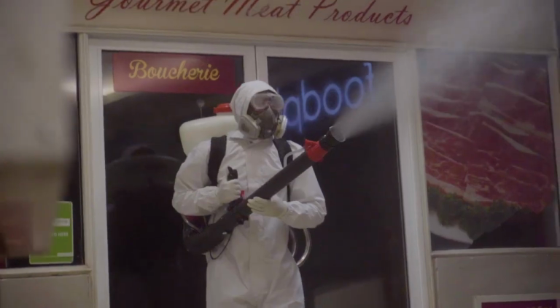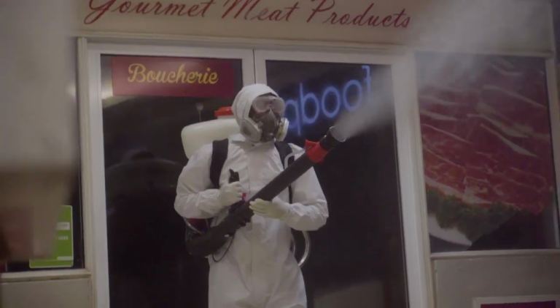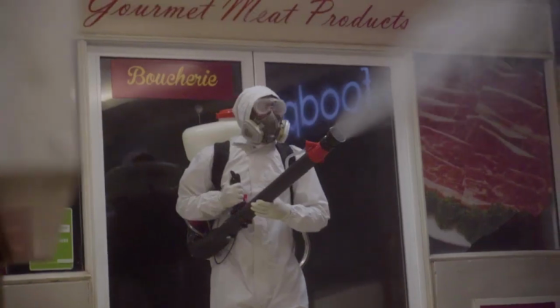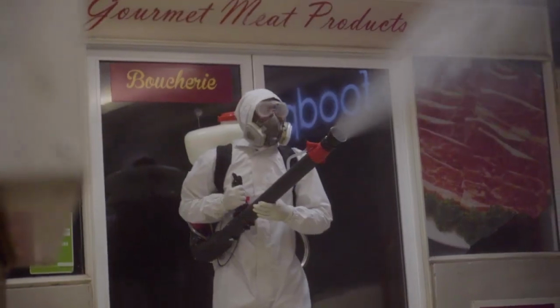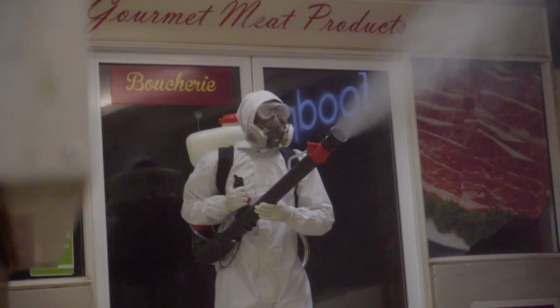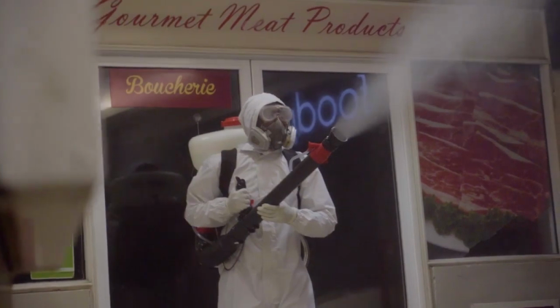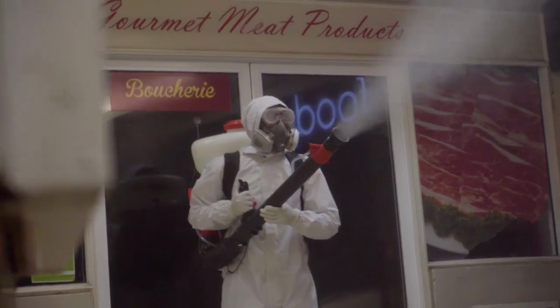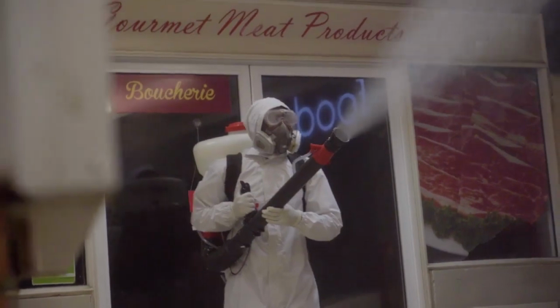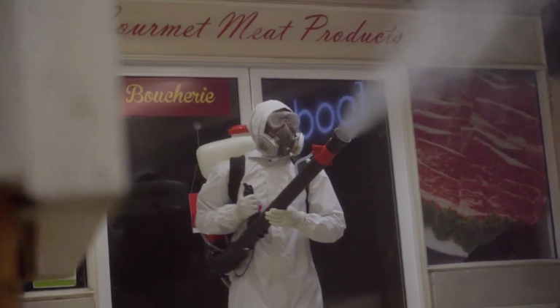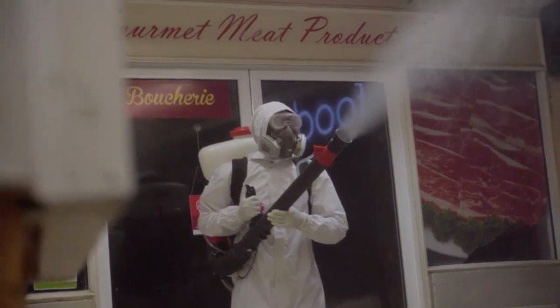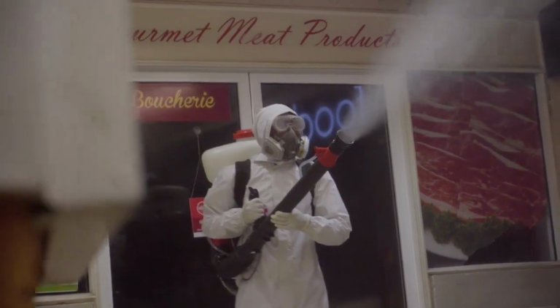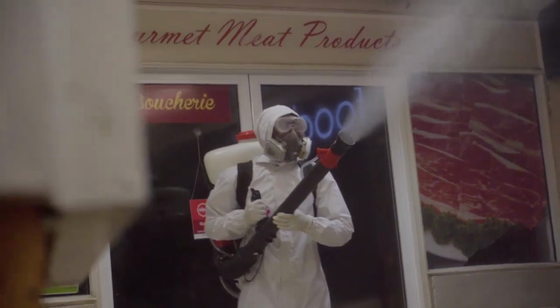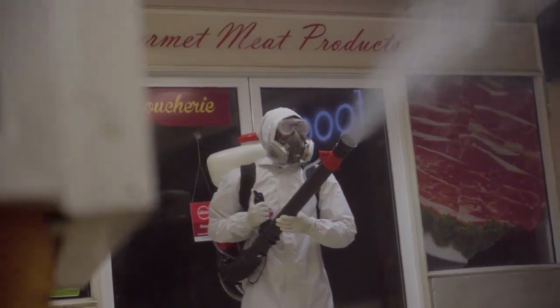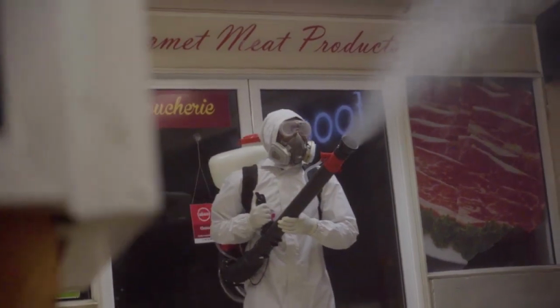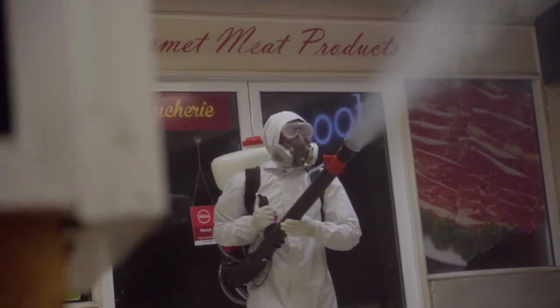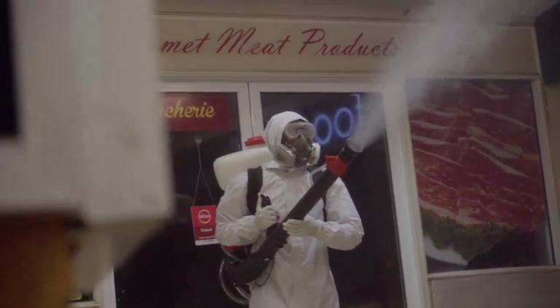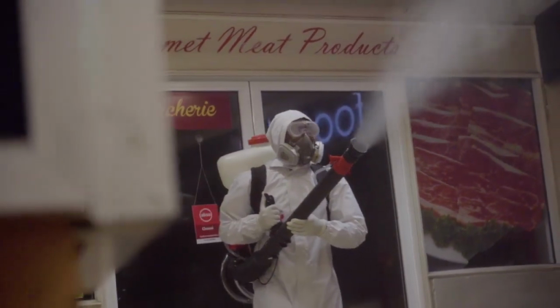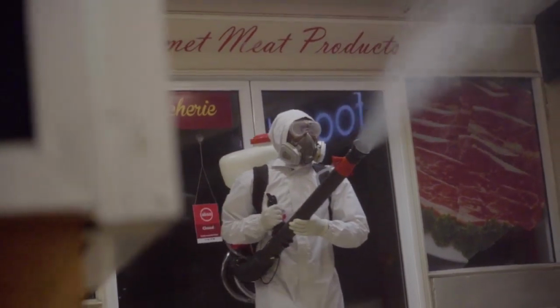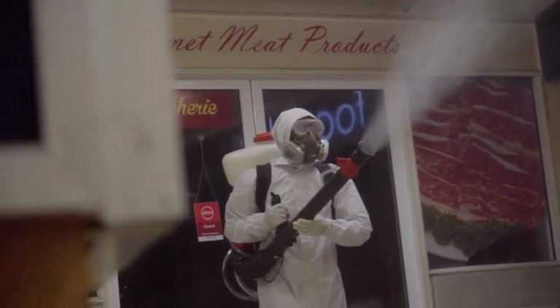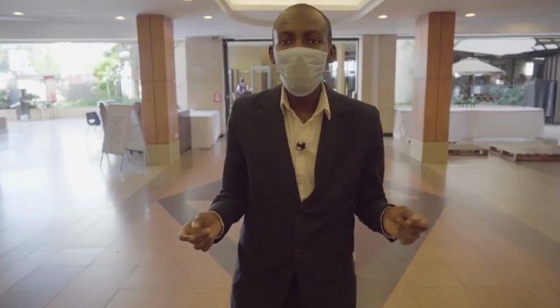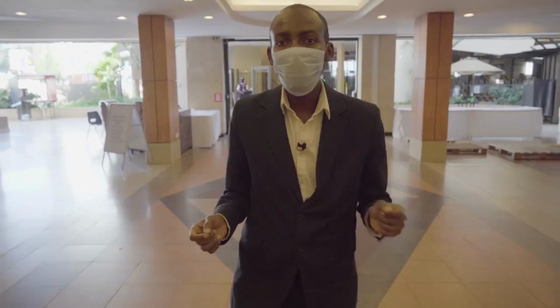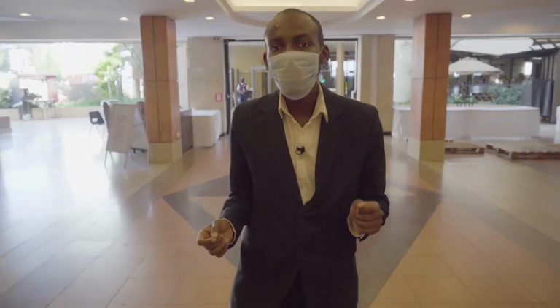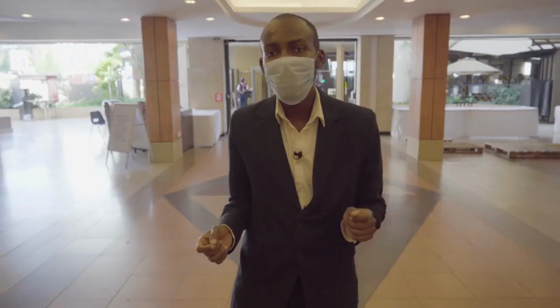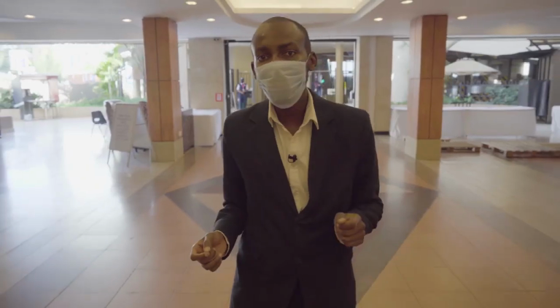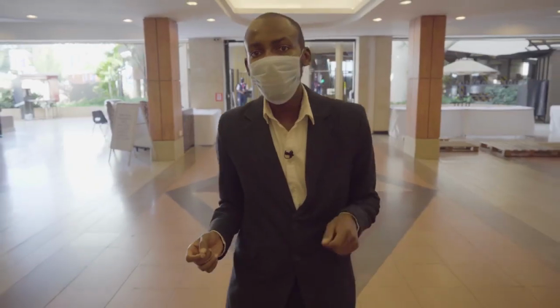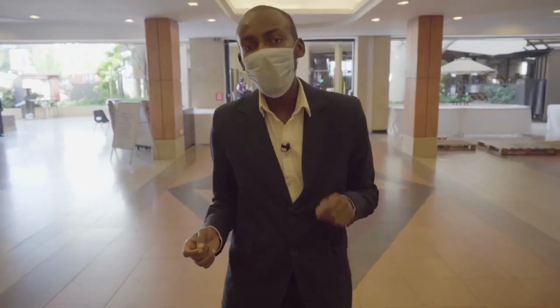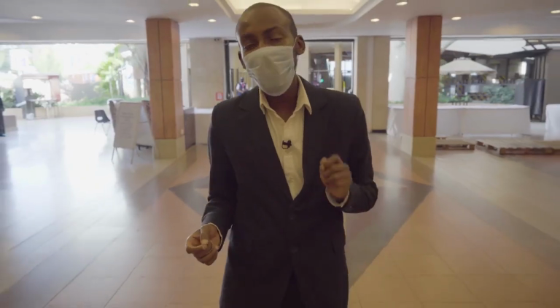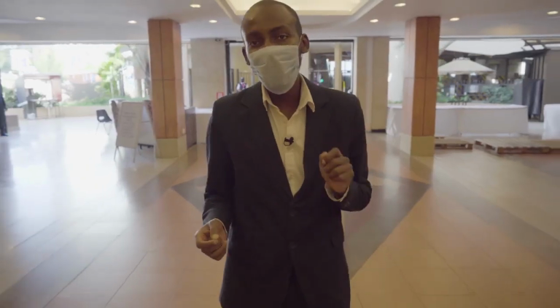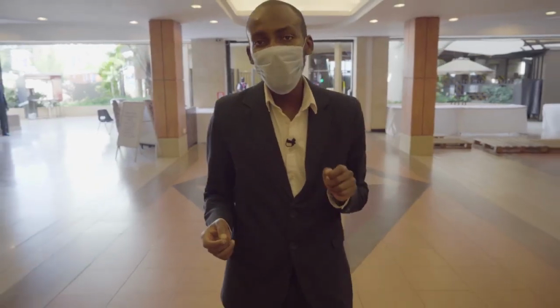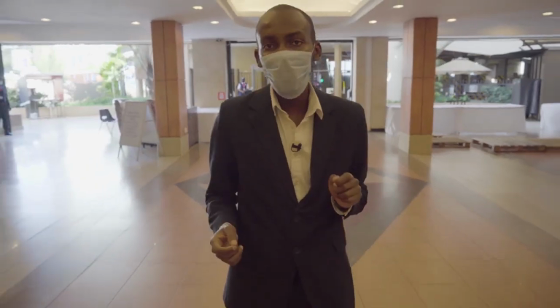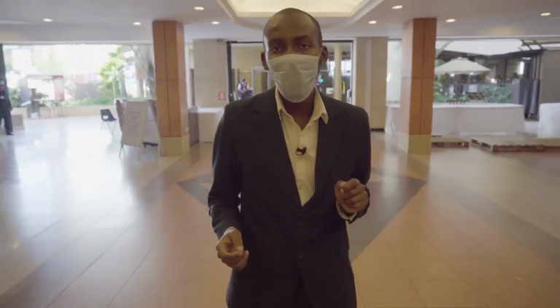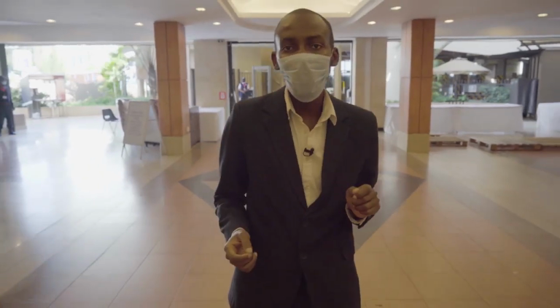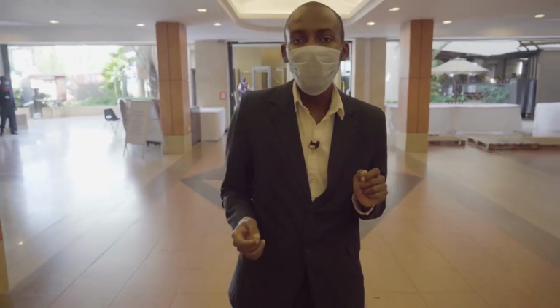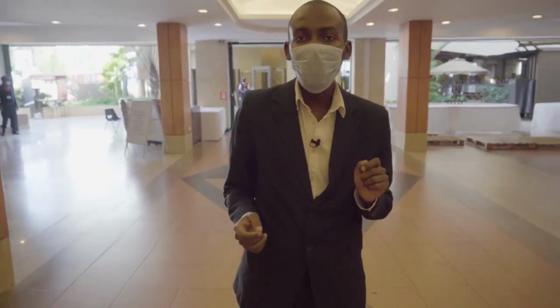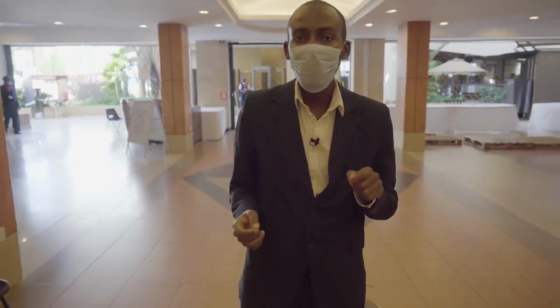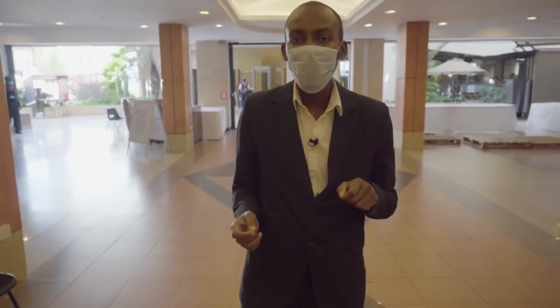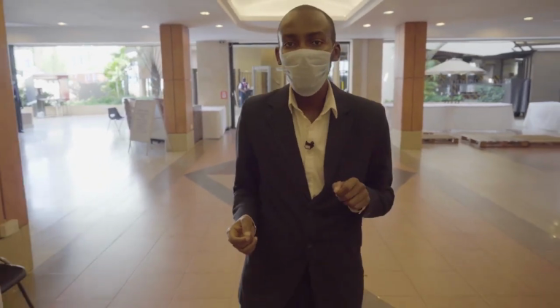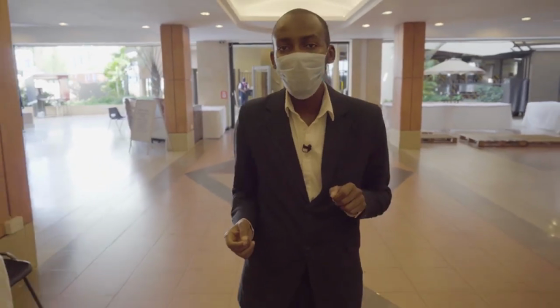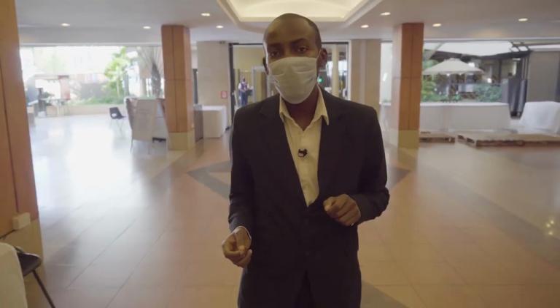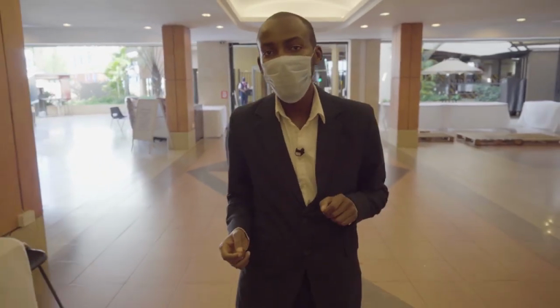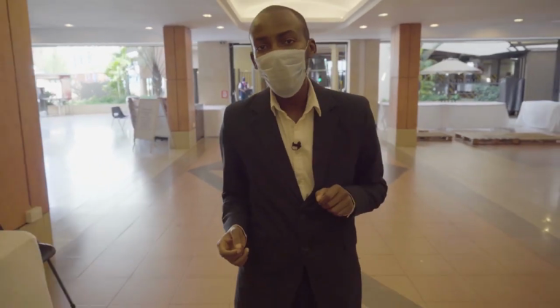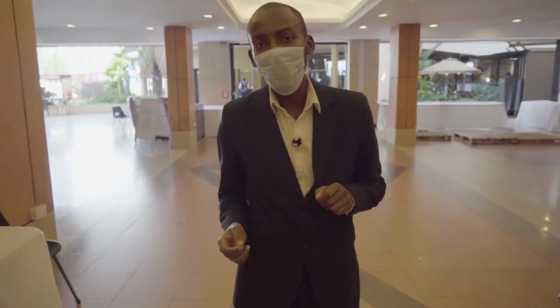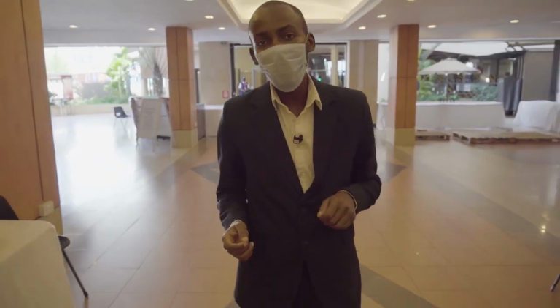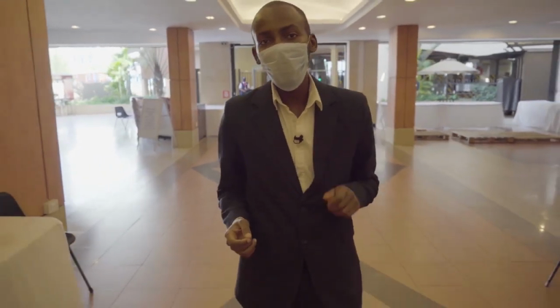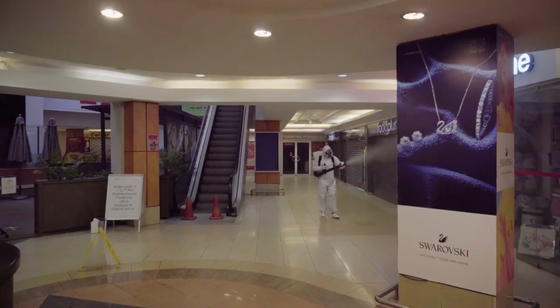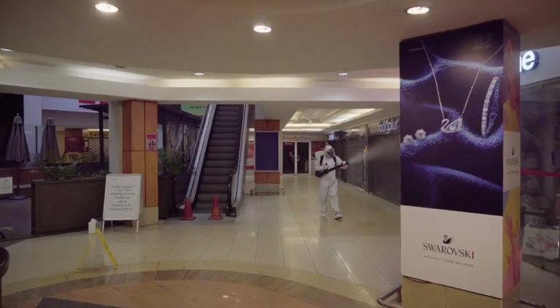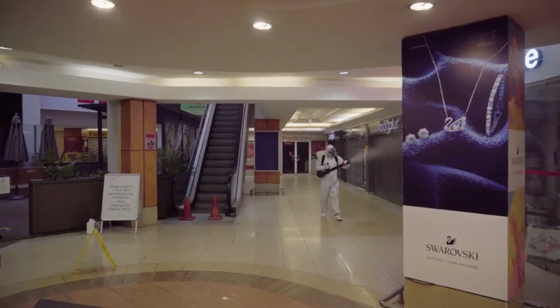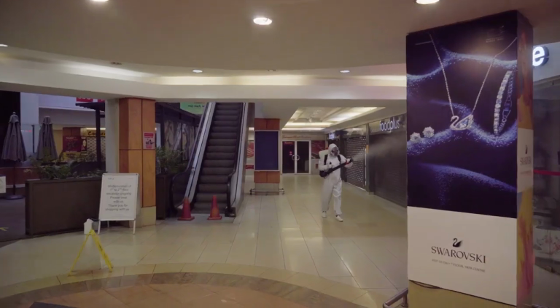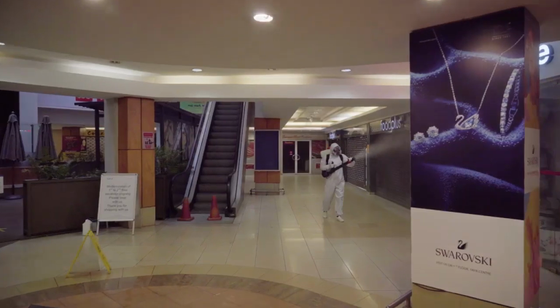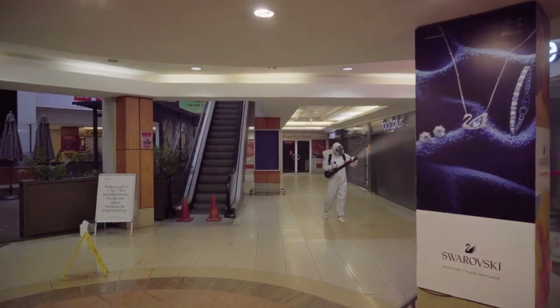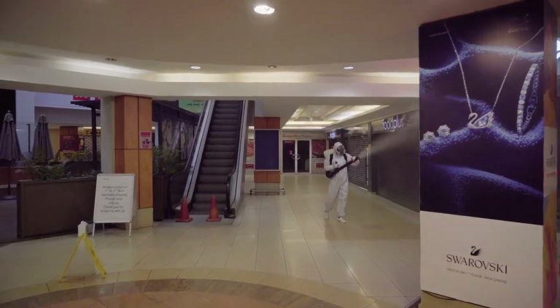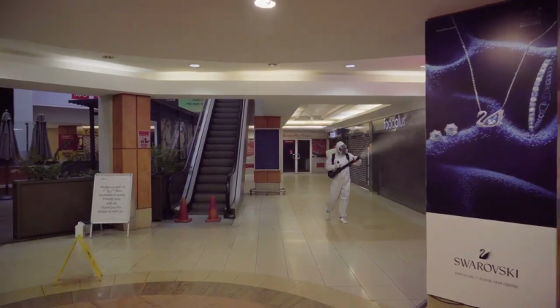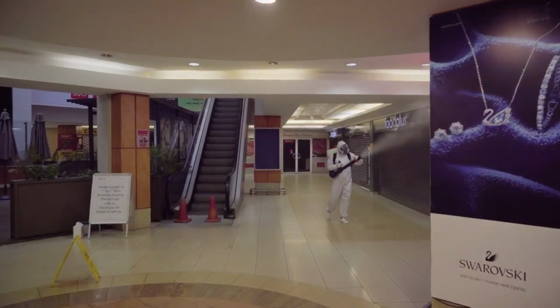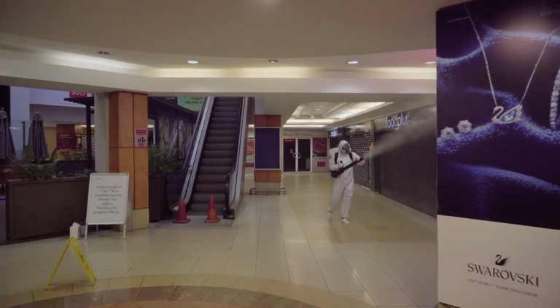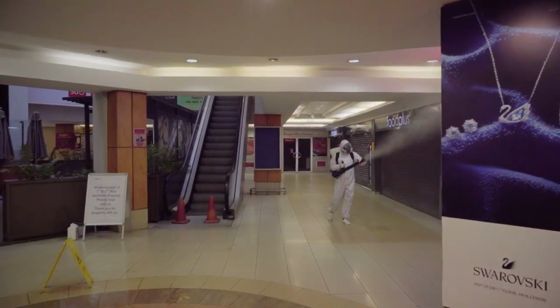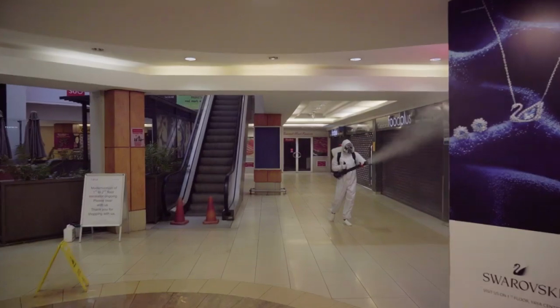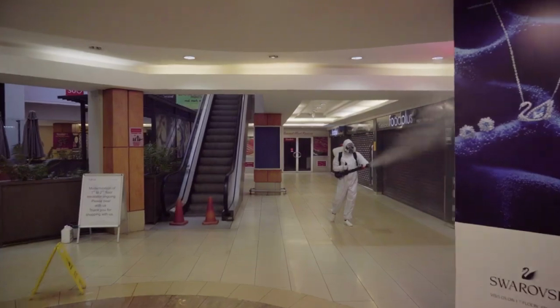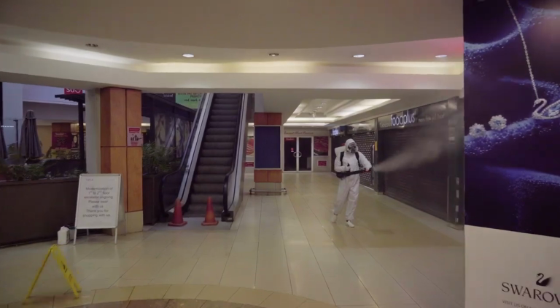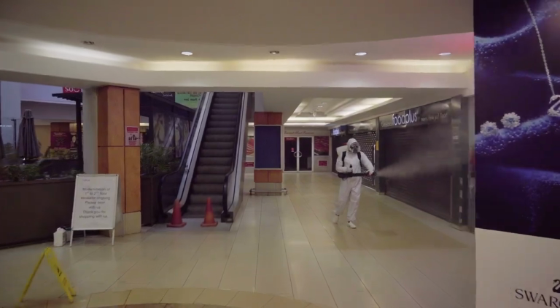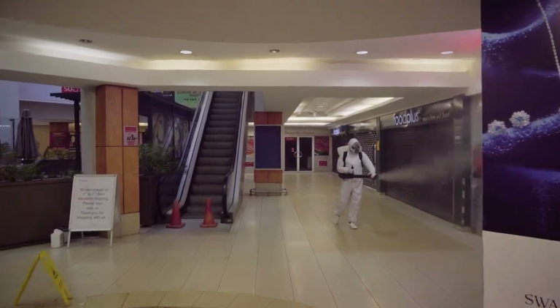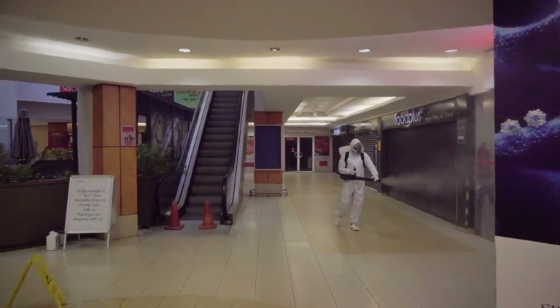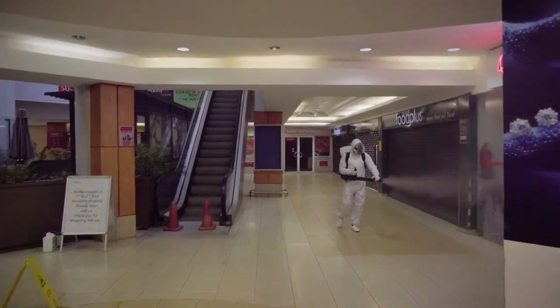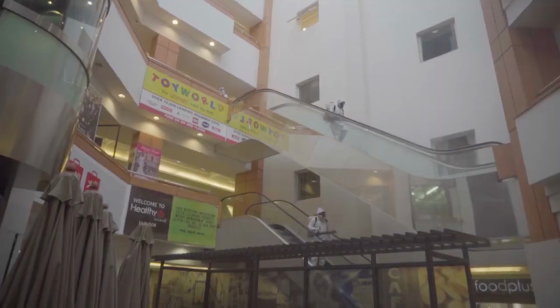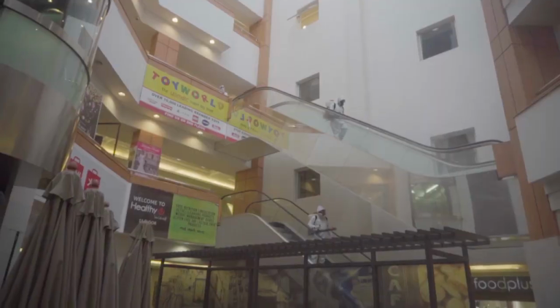We begin every morning by sanitizing all the public areas in the mall to ensure safety for our customers.